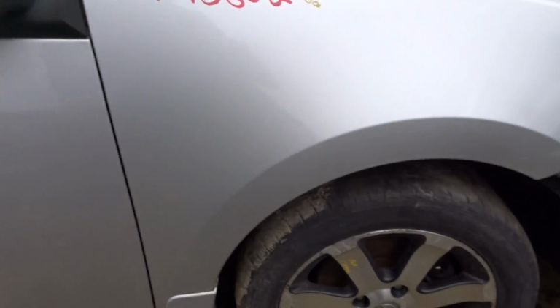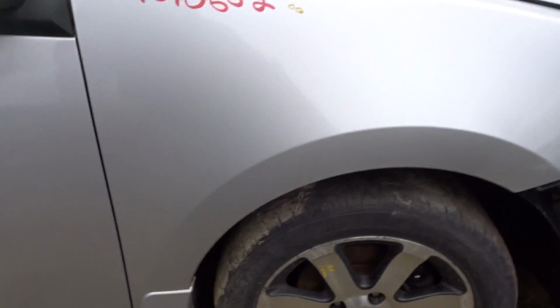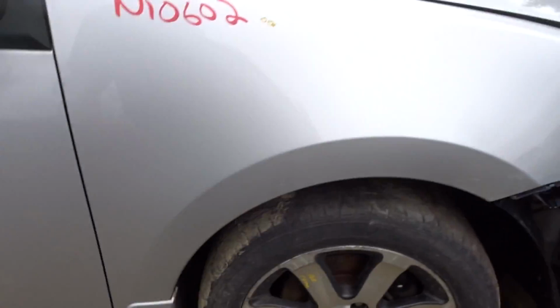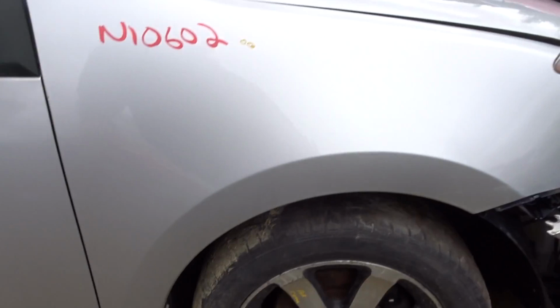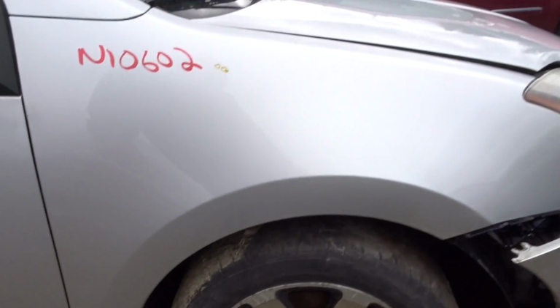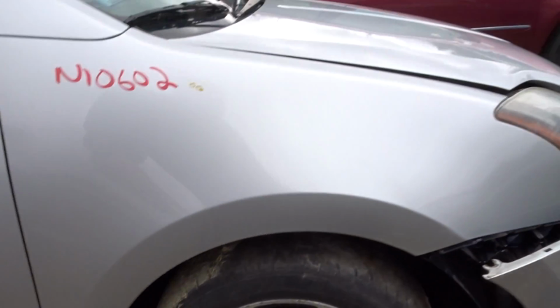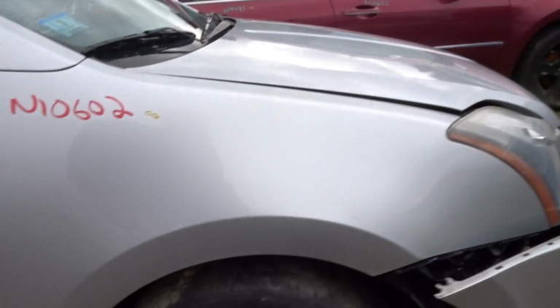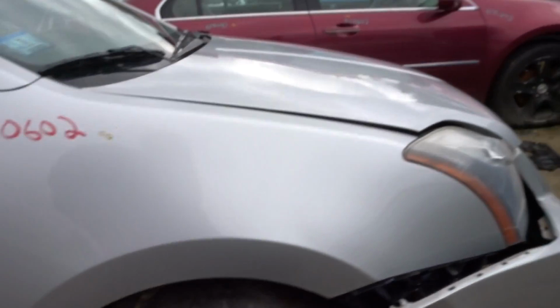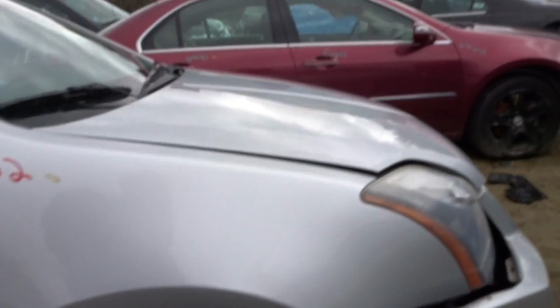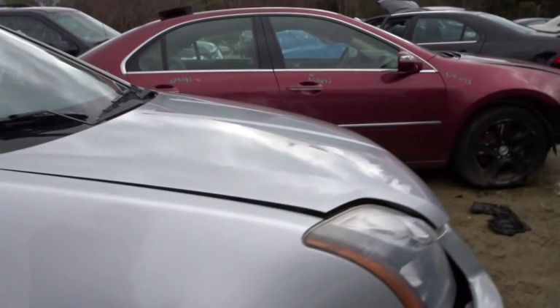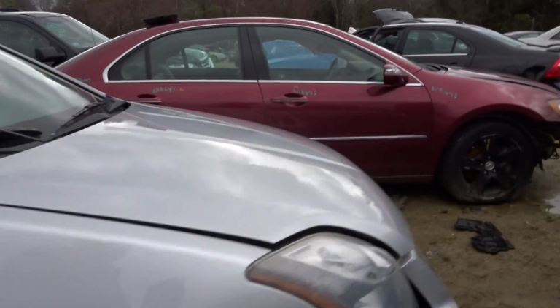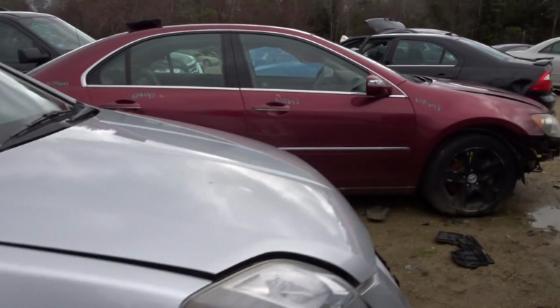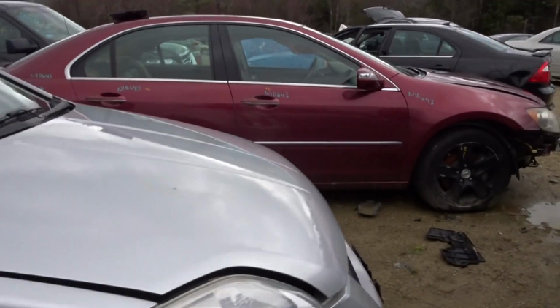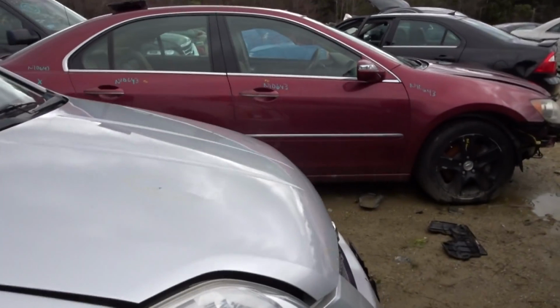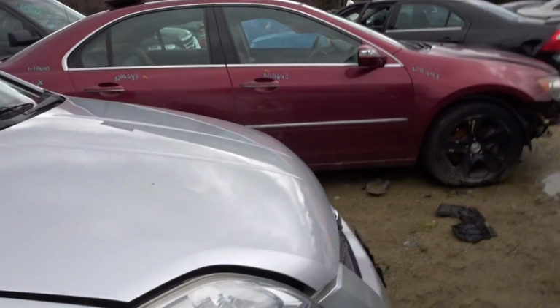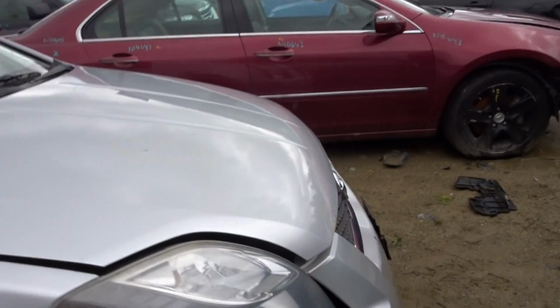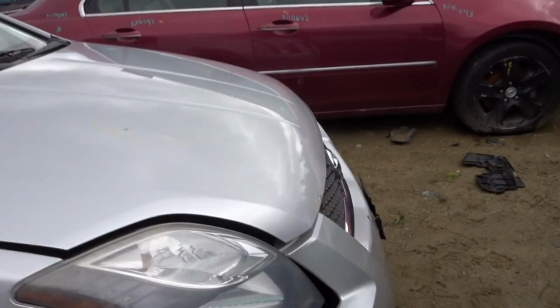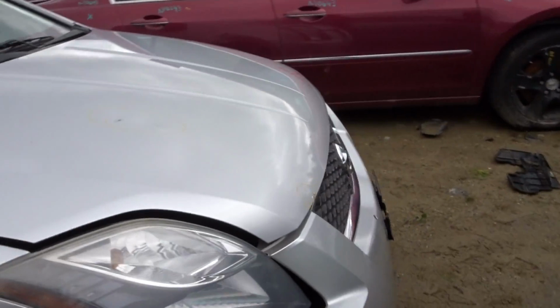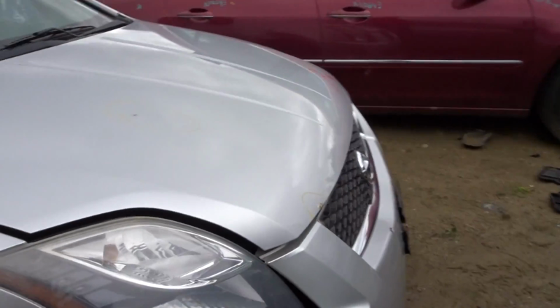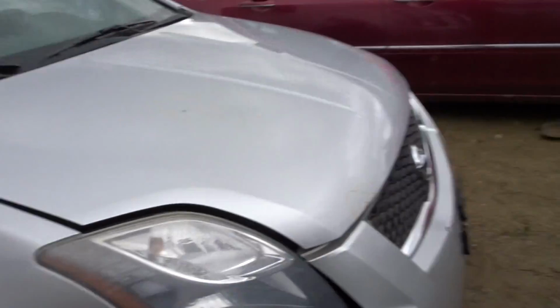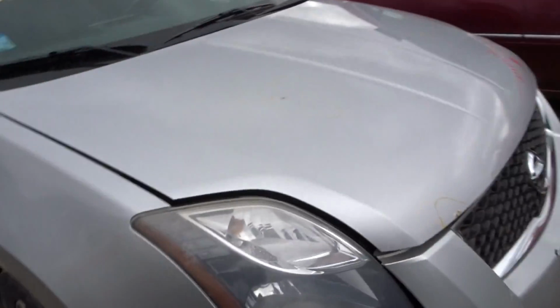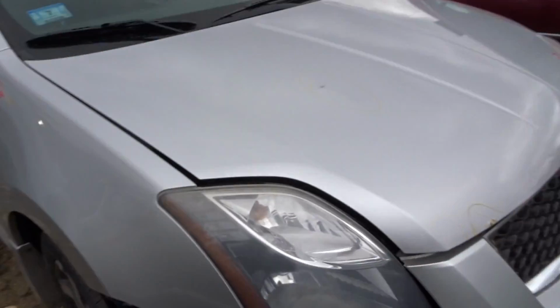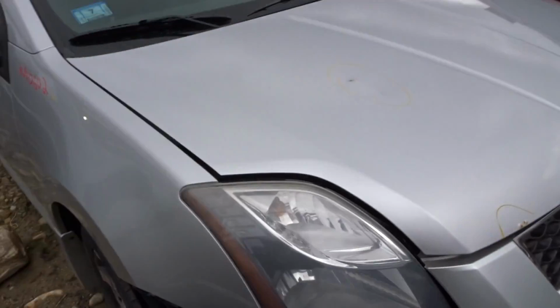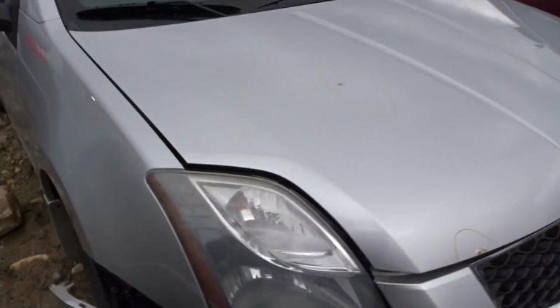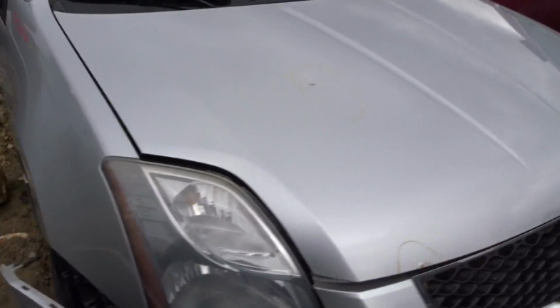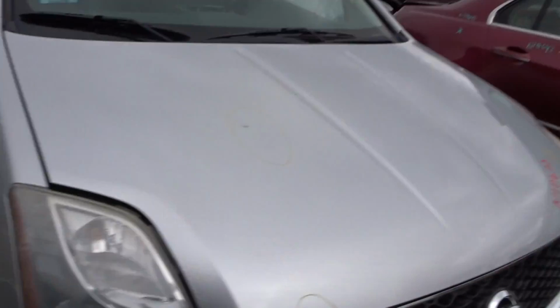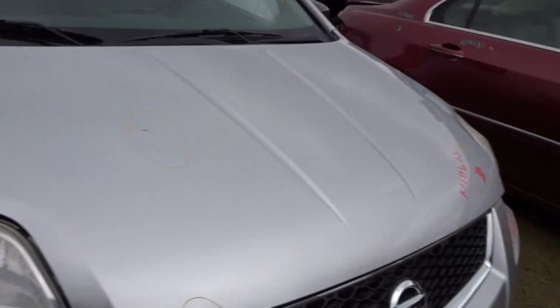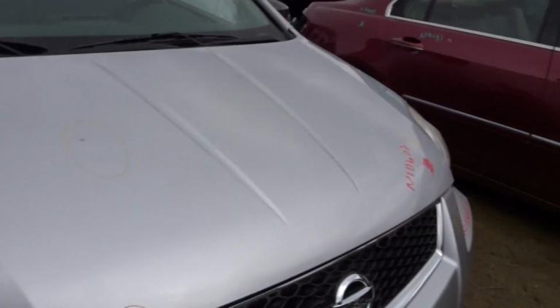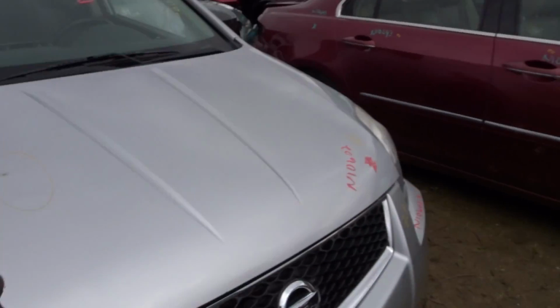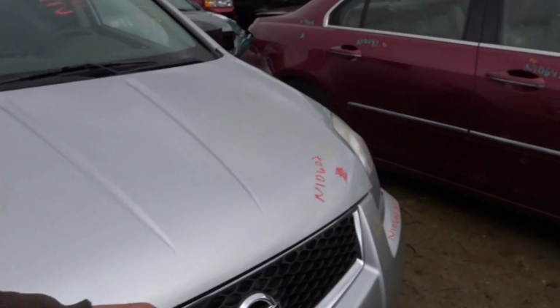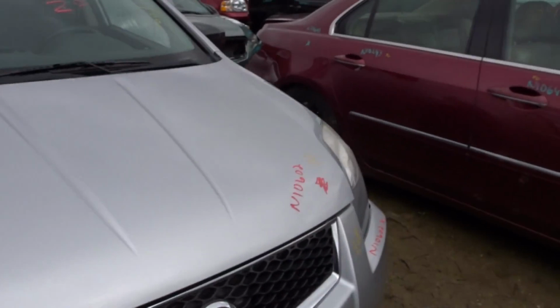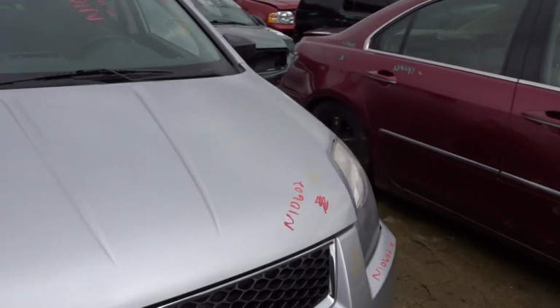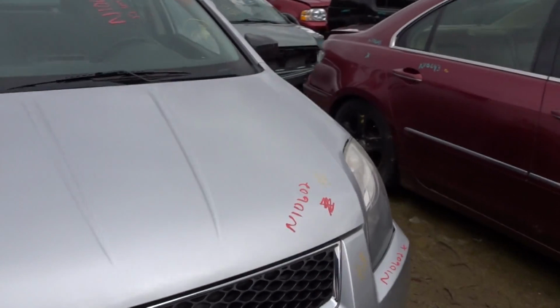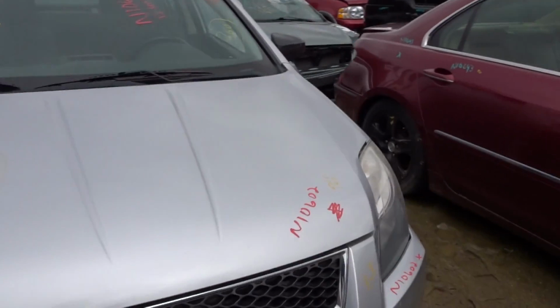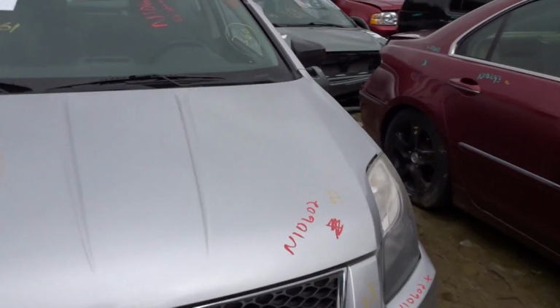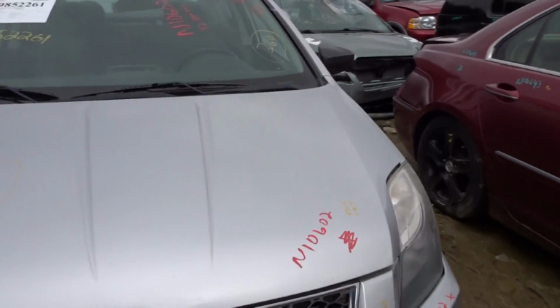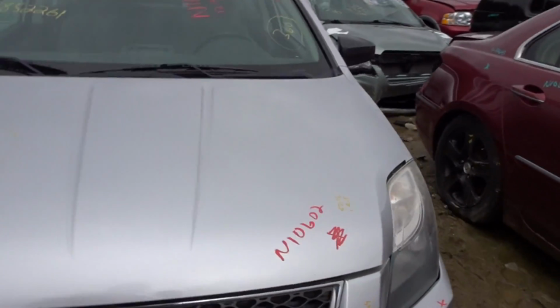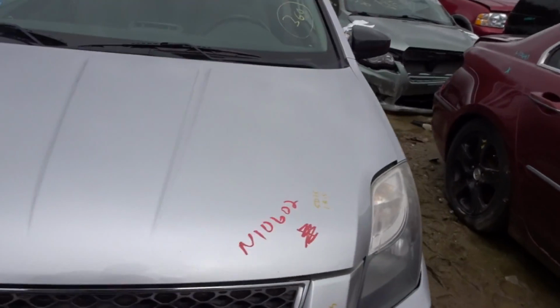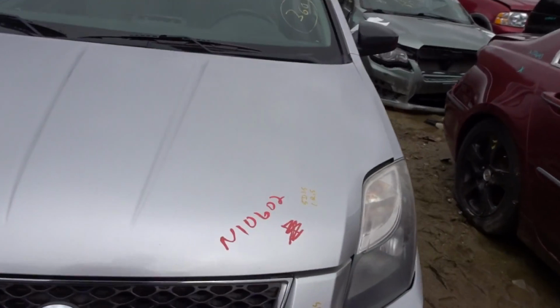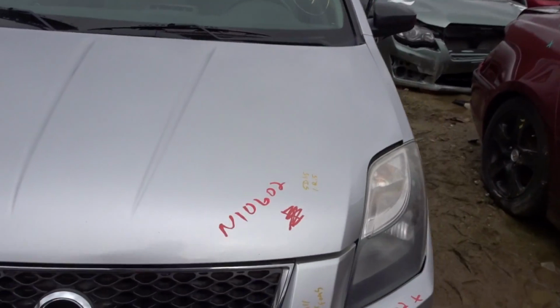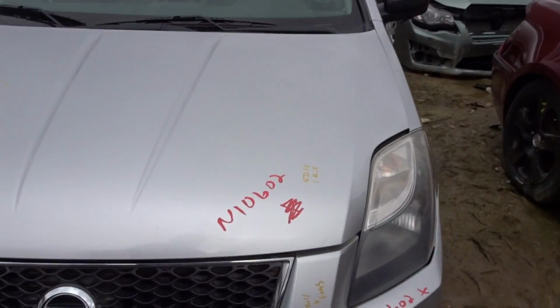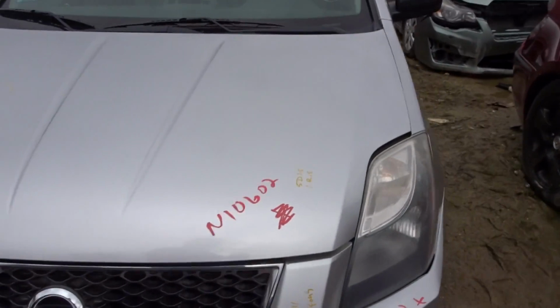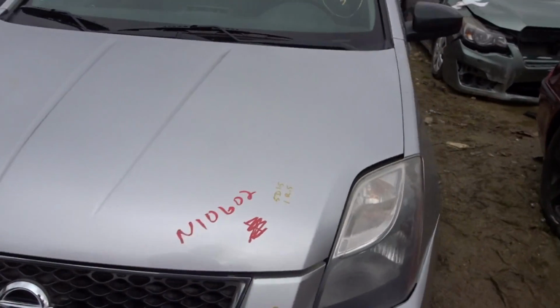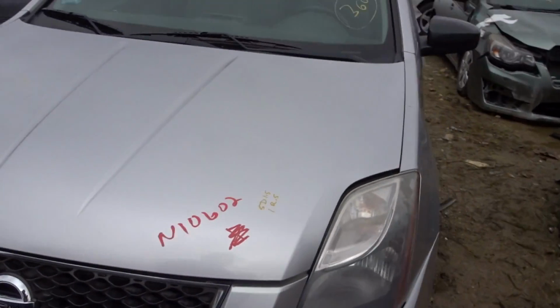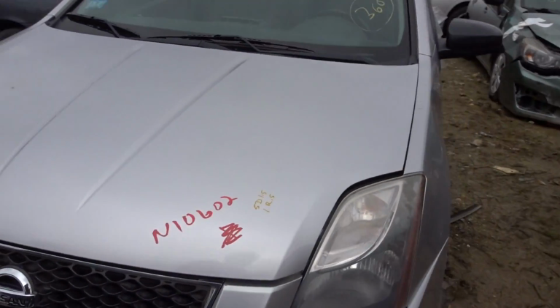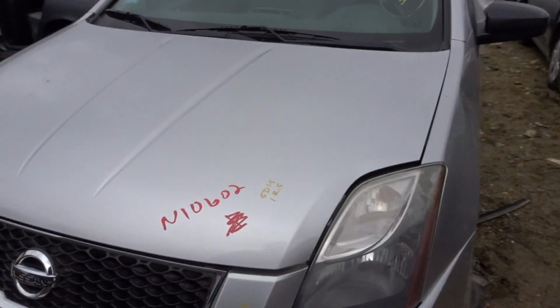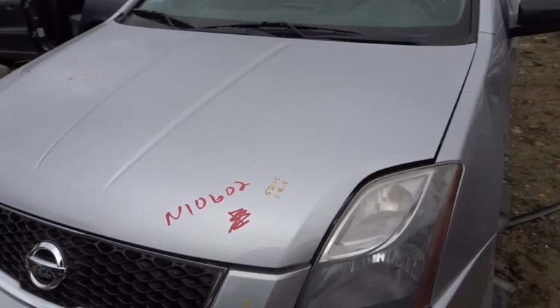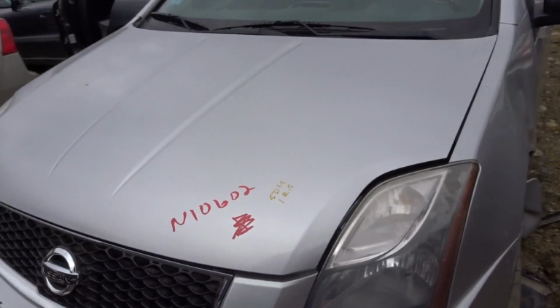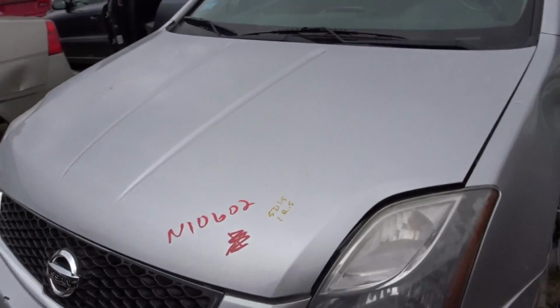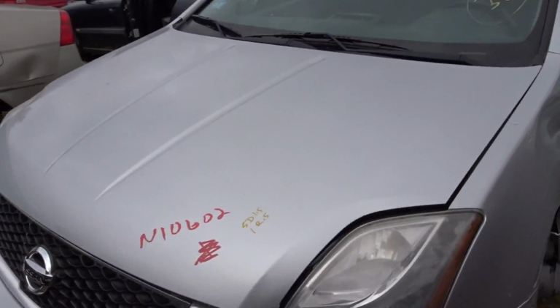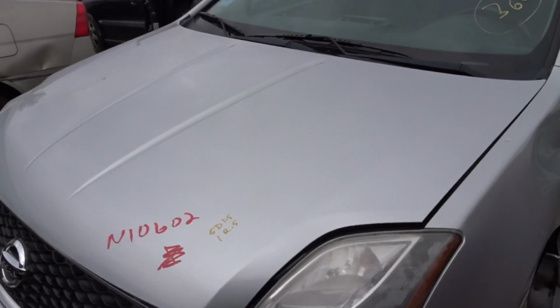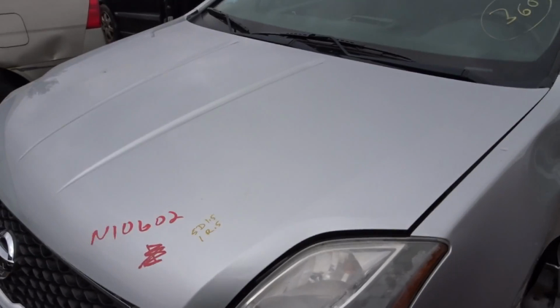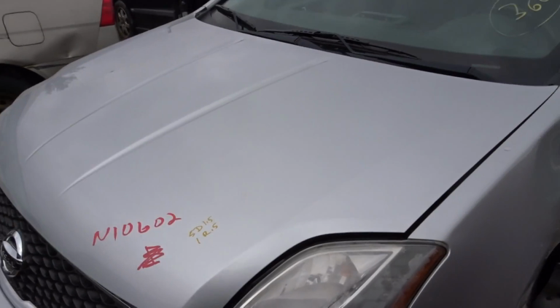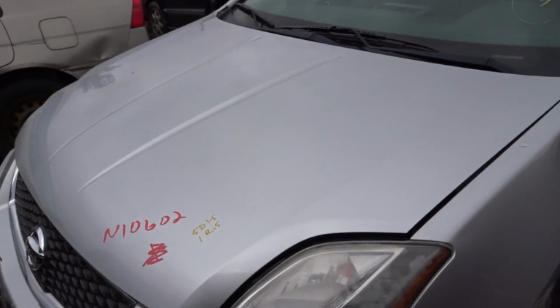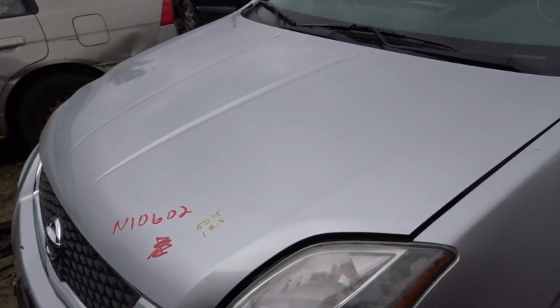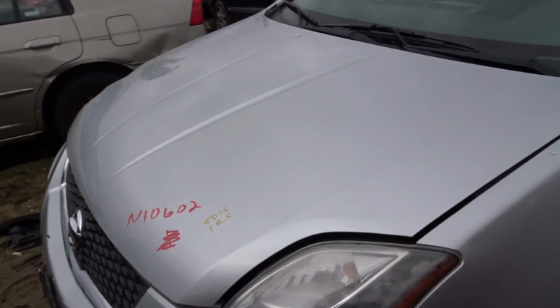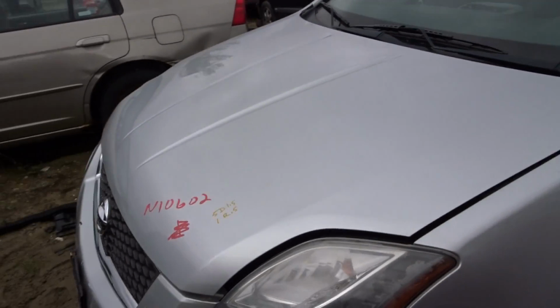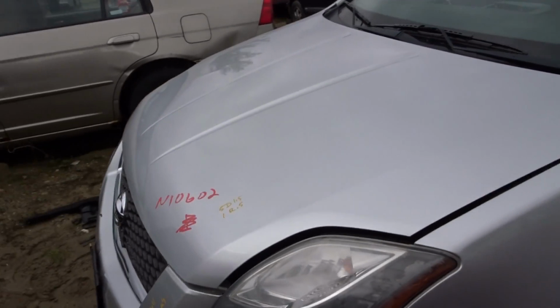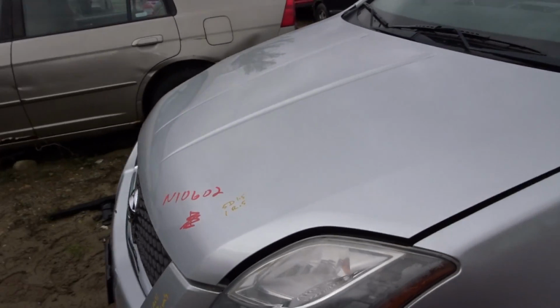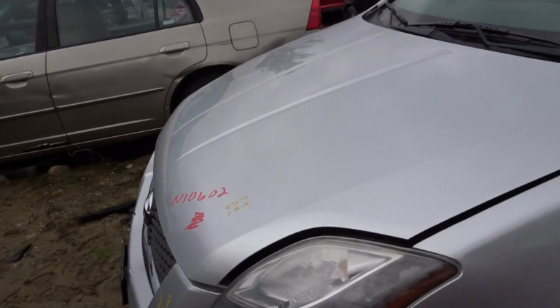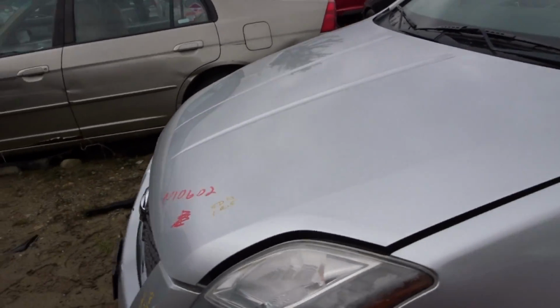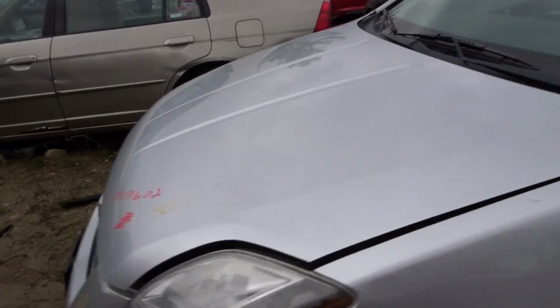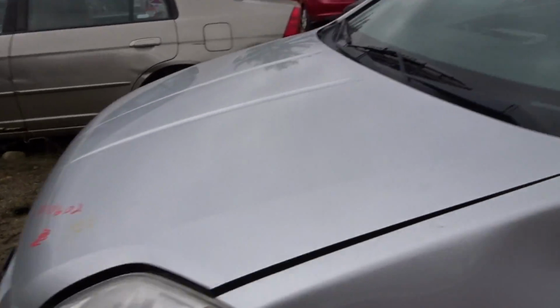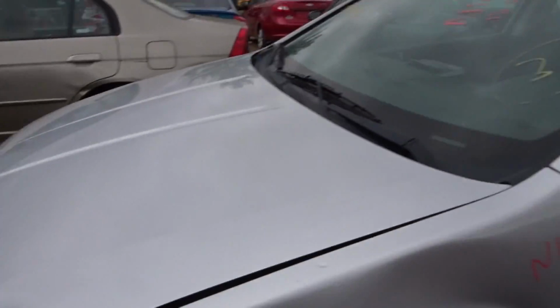Got a right front suspension complete. We're going to check out the headlights — they're C-grade, they need a buff. But if you need a headlight, we got a couple.